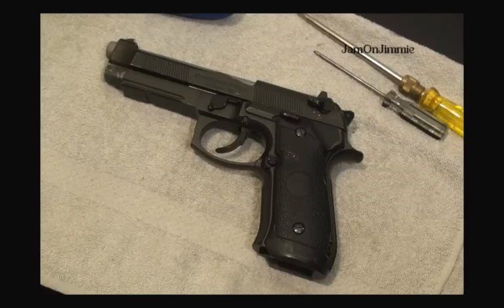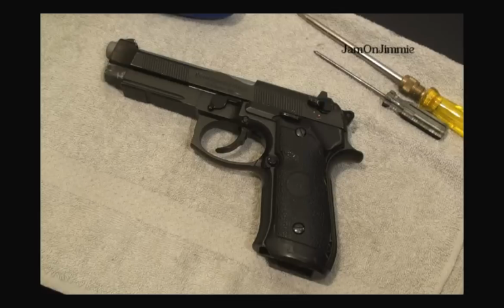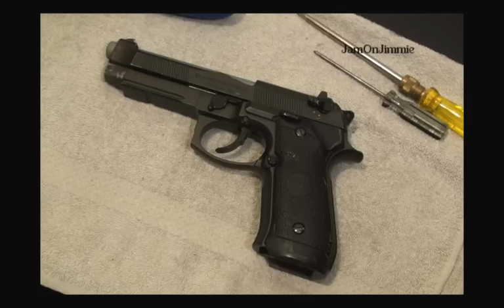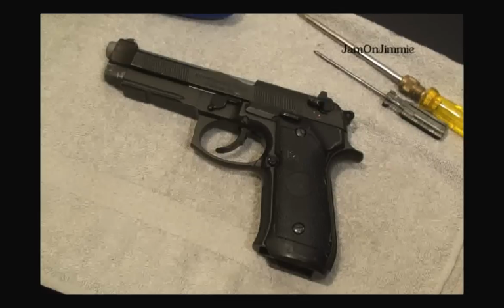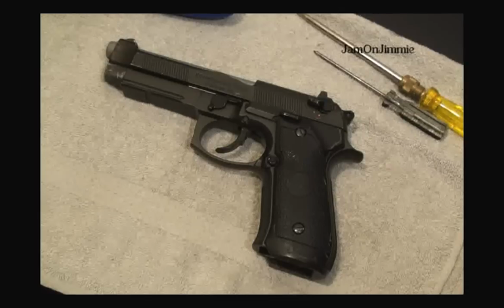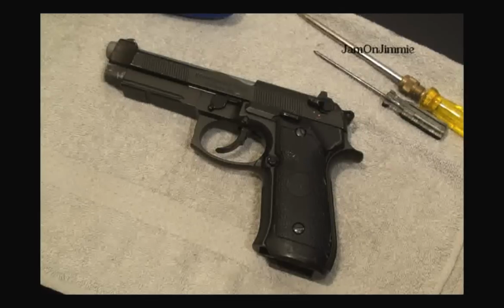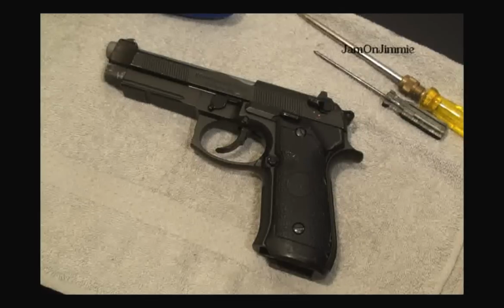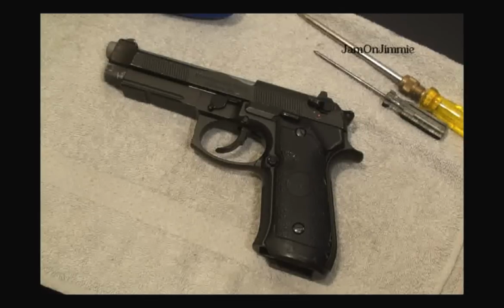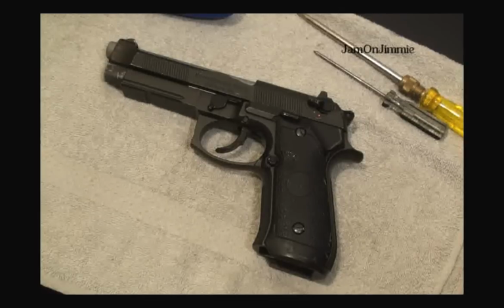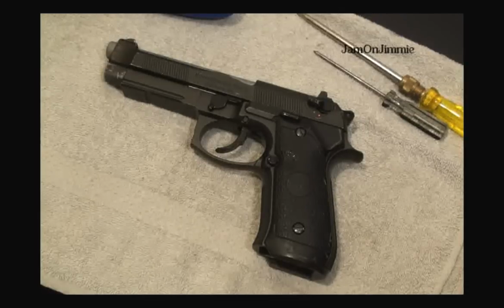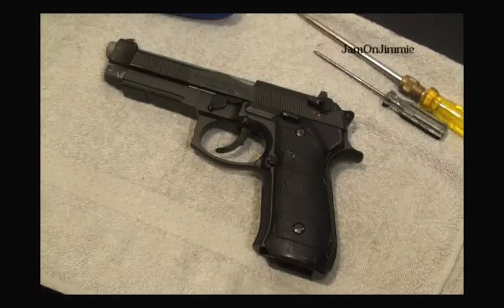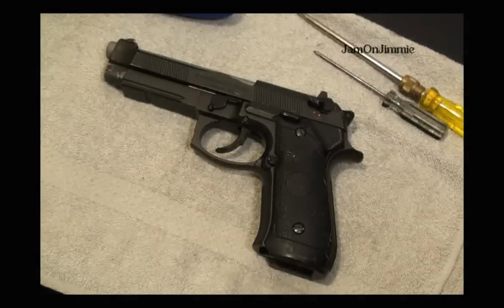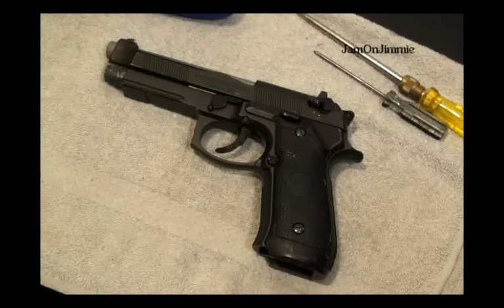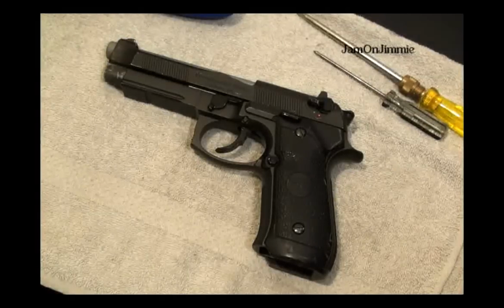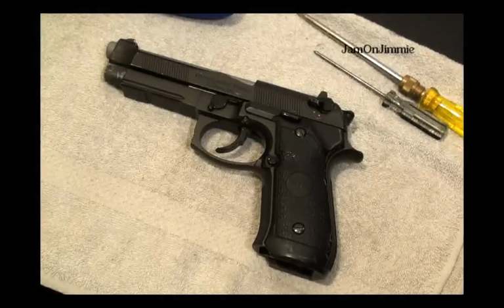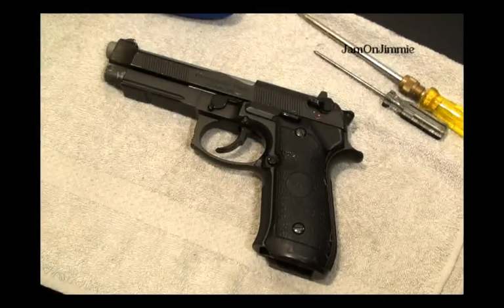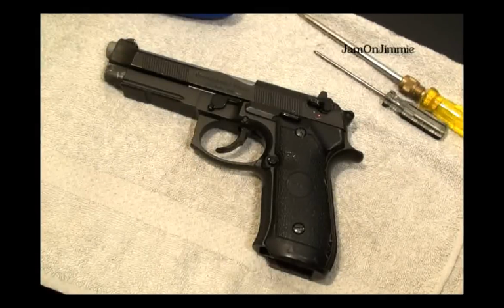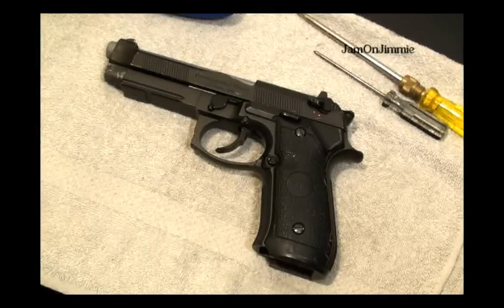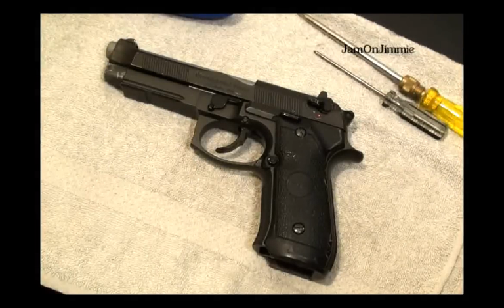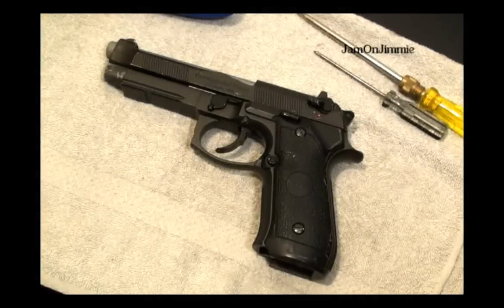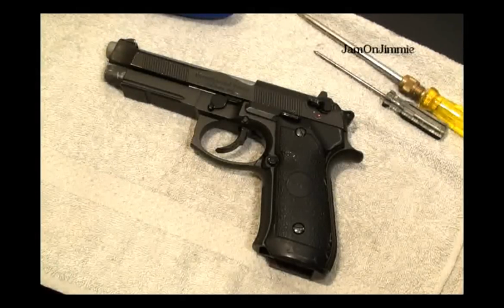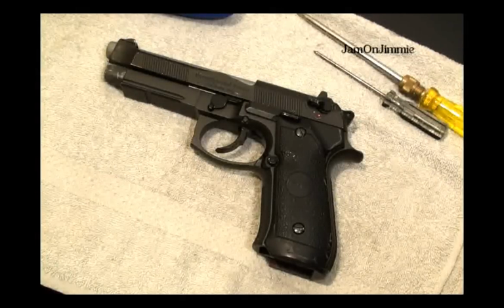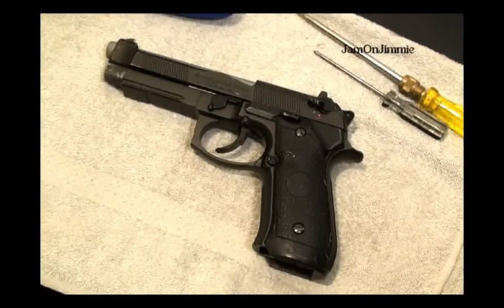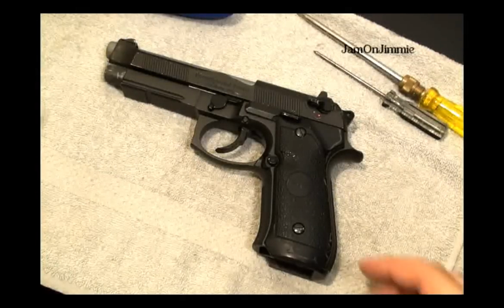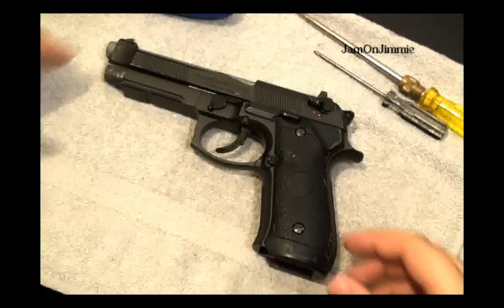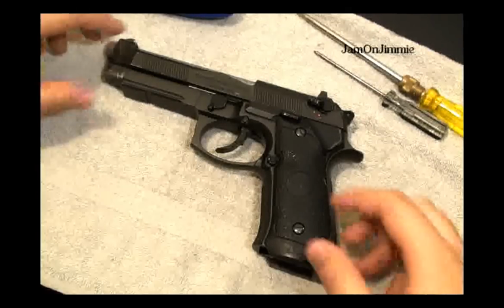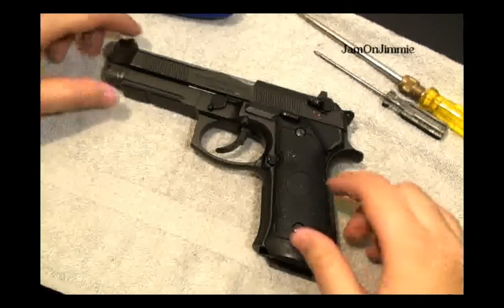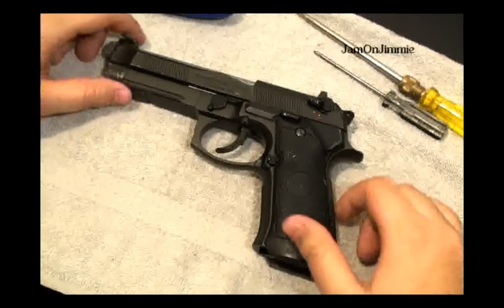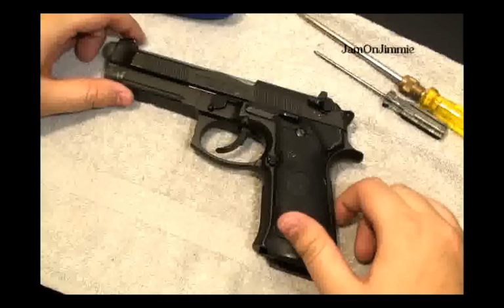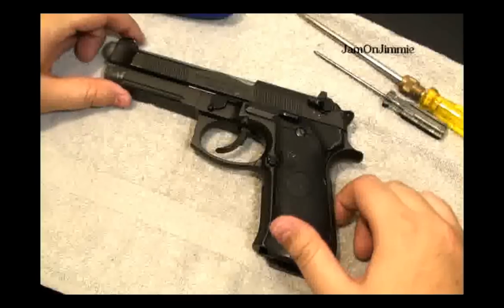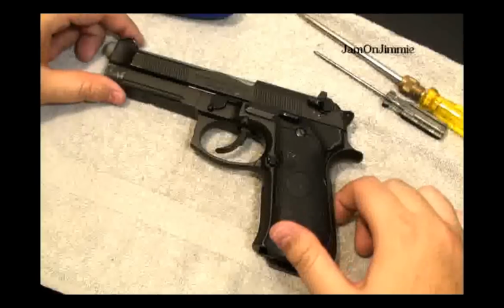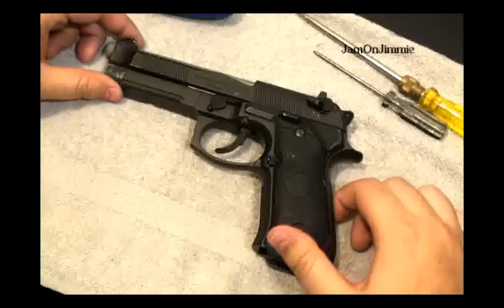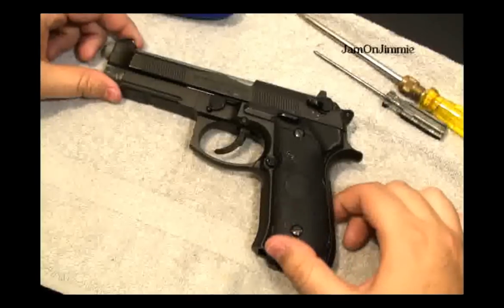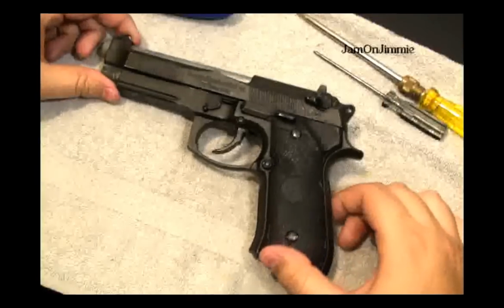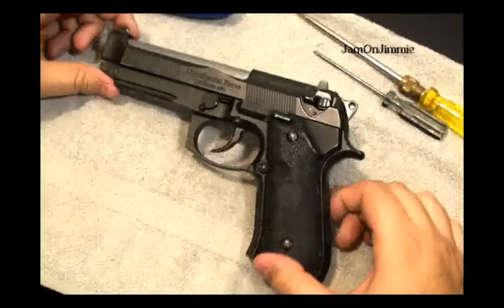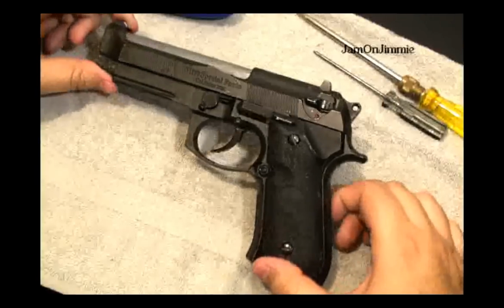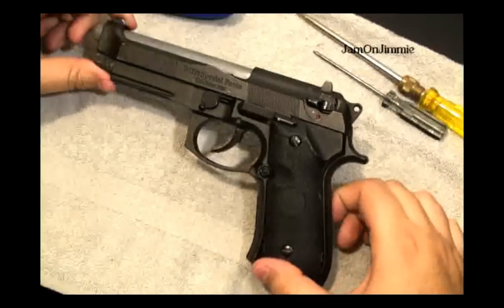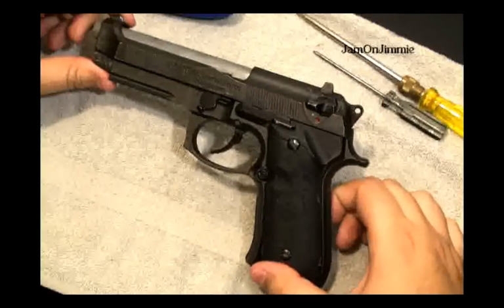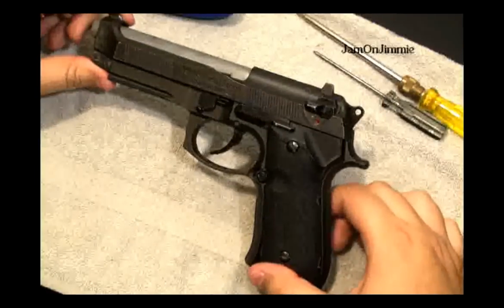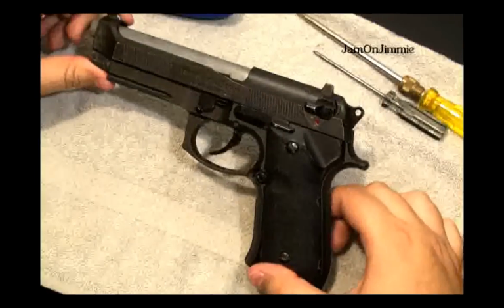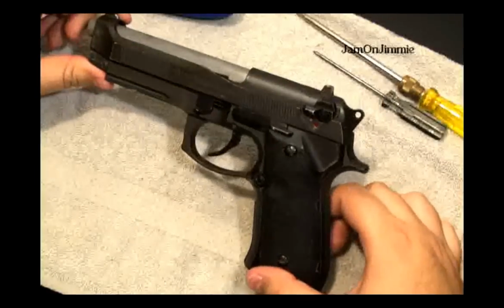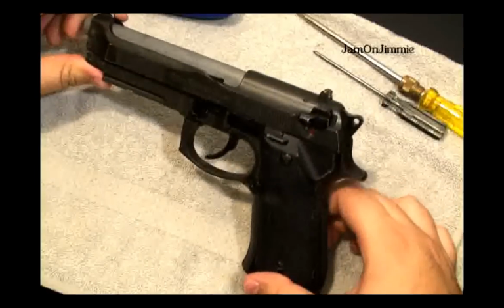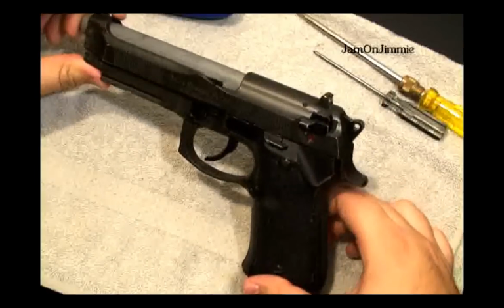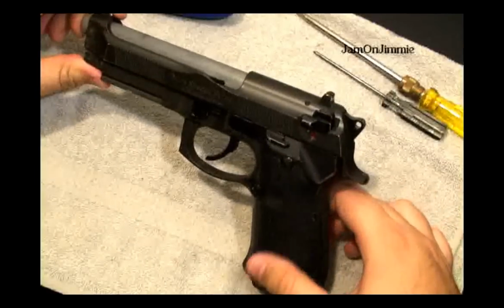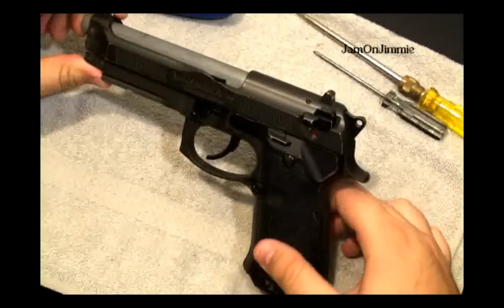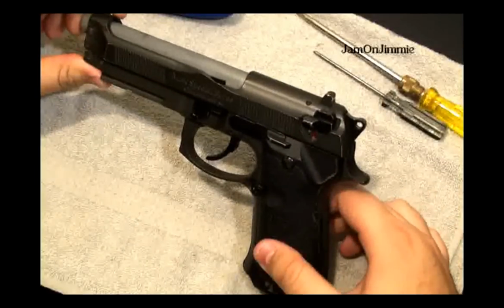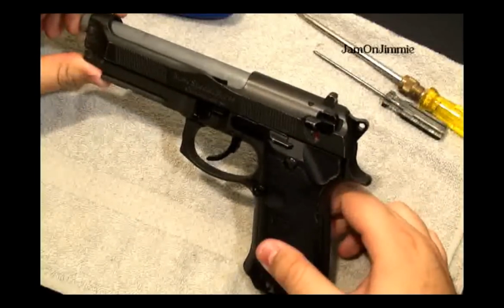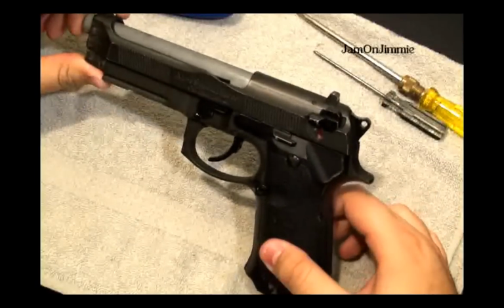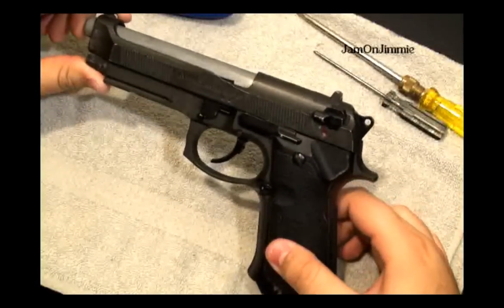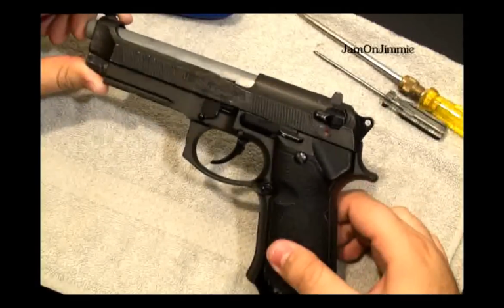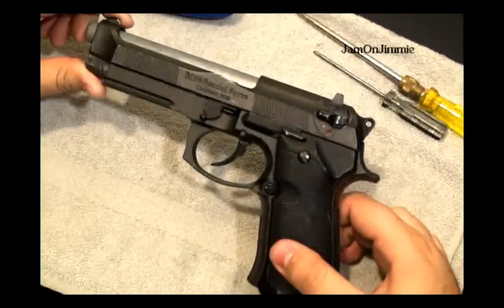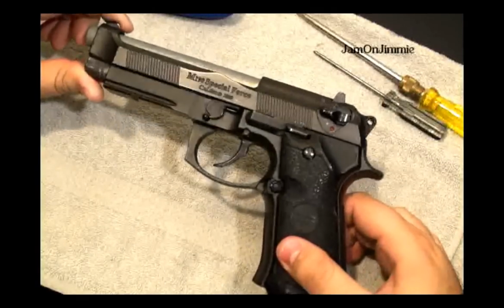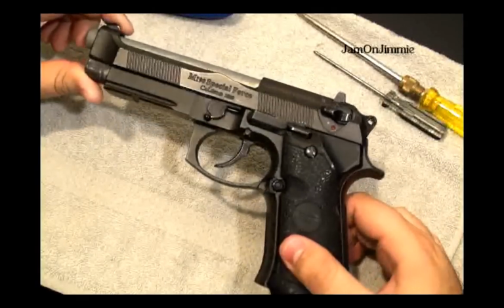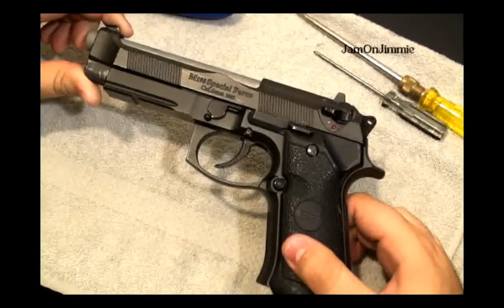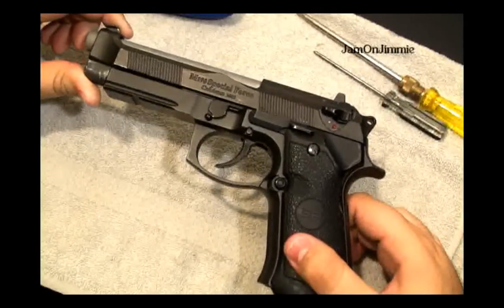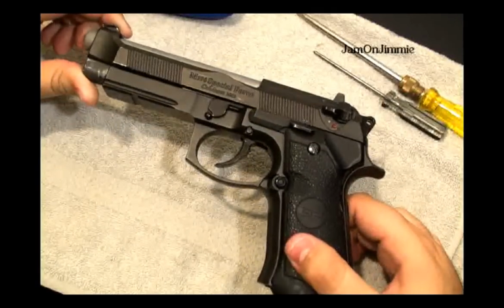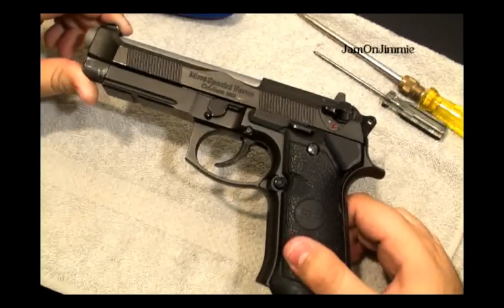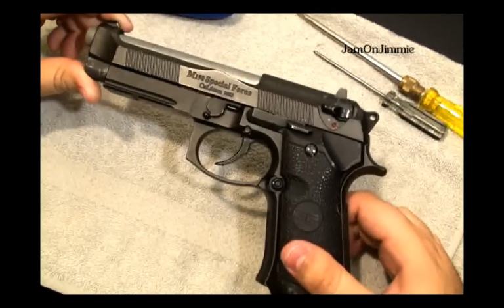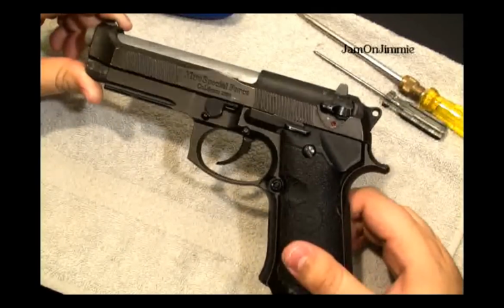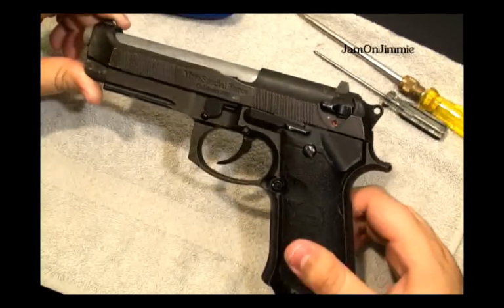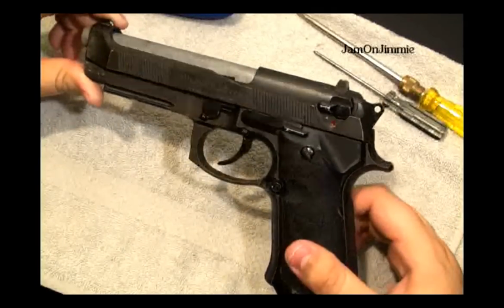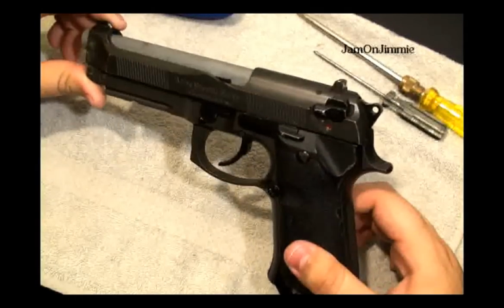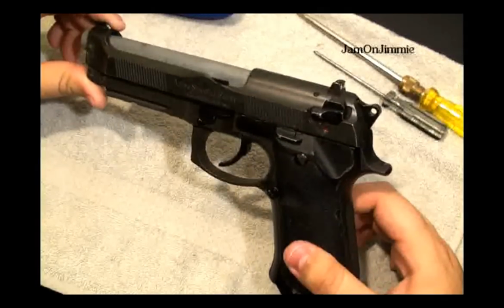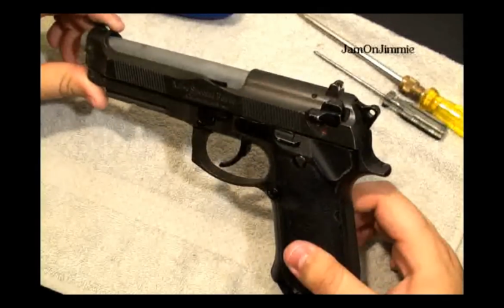Today we're going to look at replacing the trigger spring for the HFC kind of style M9.